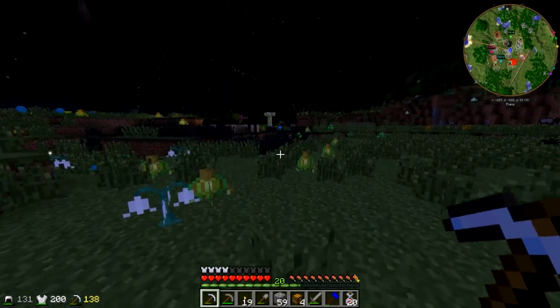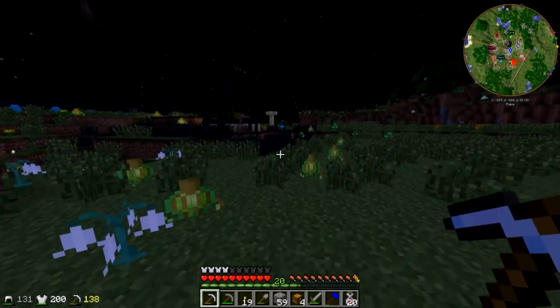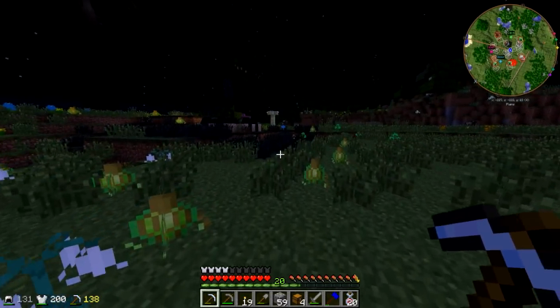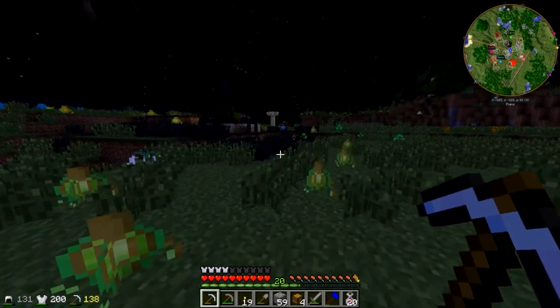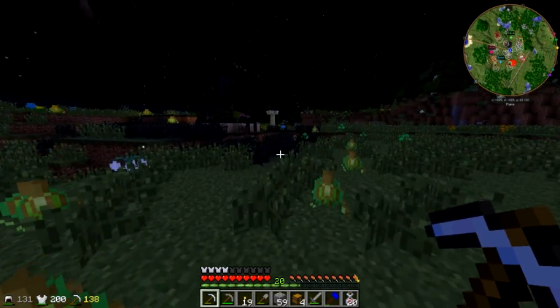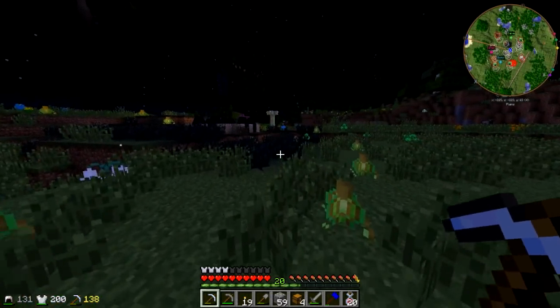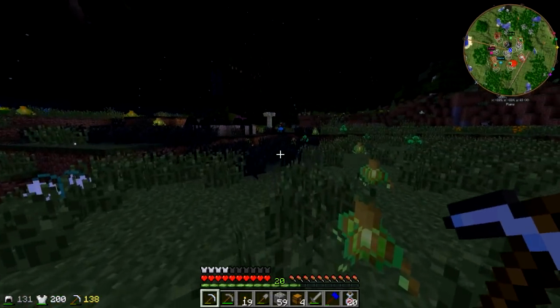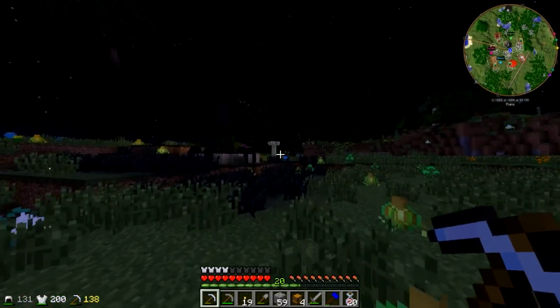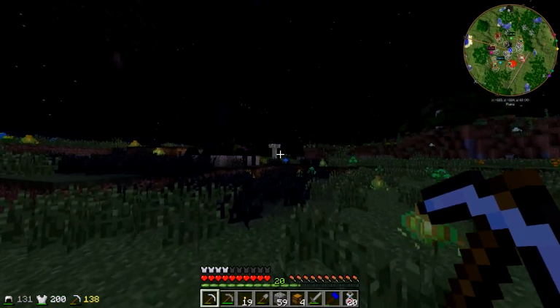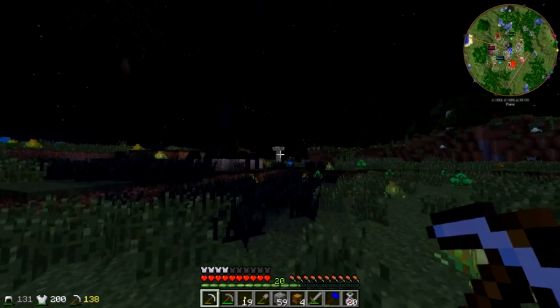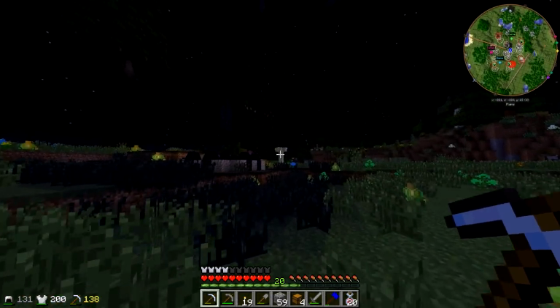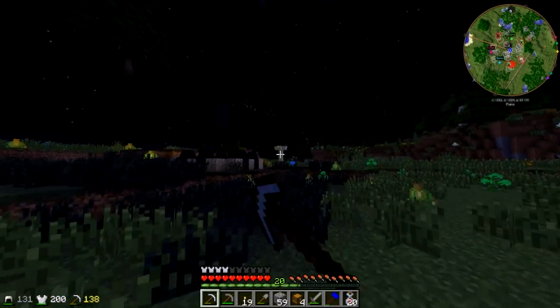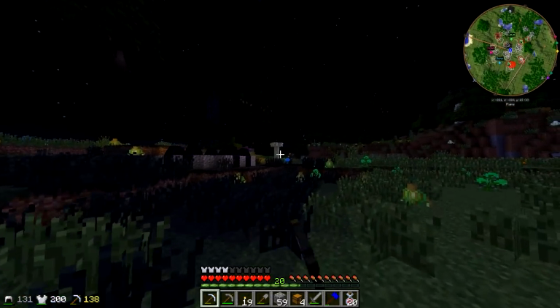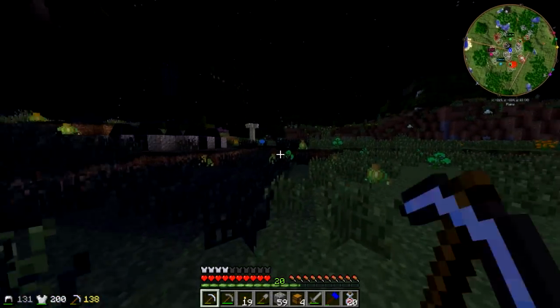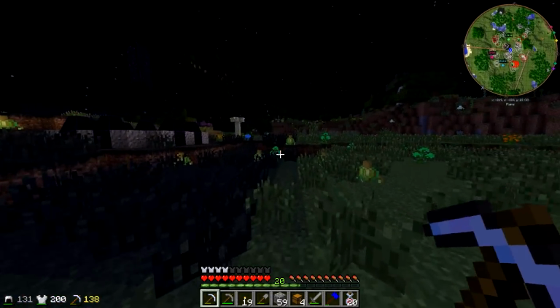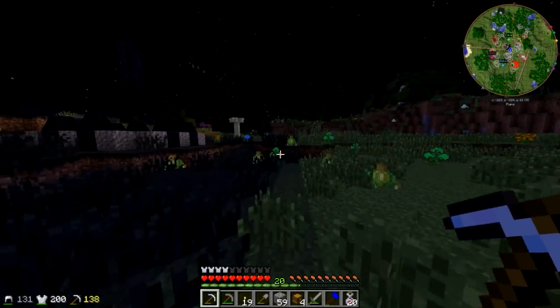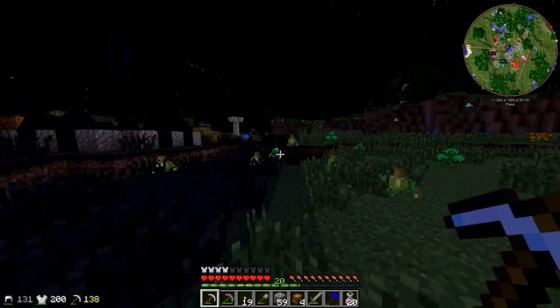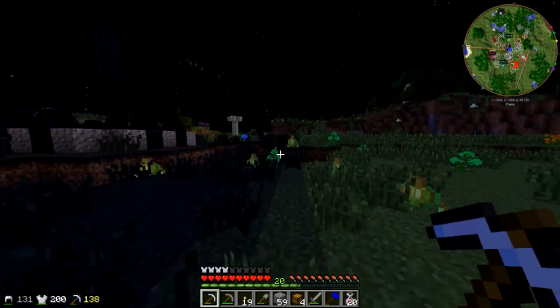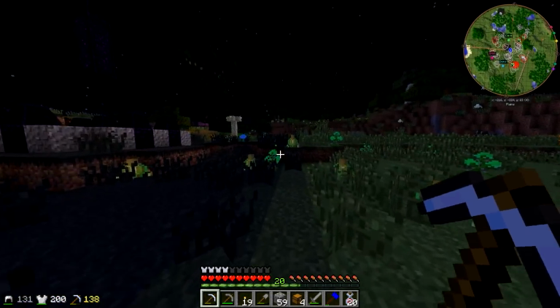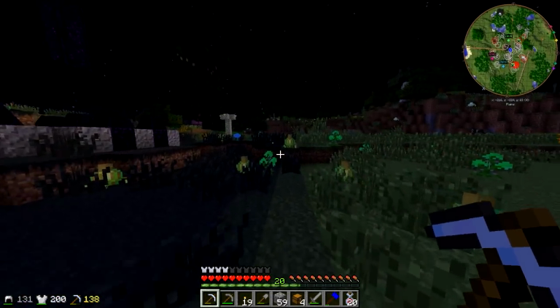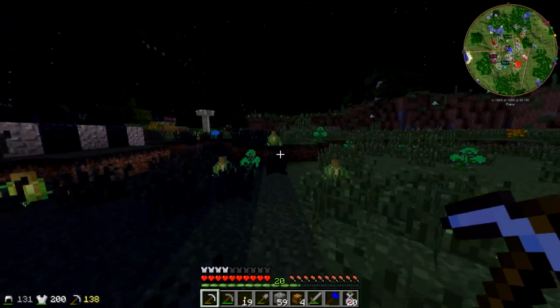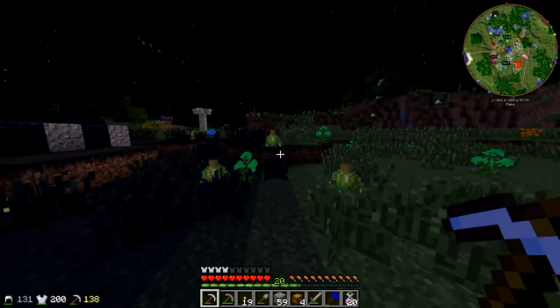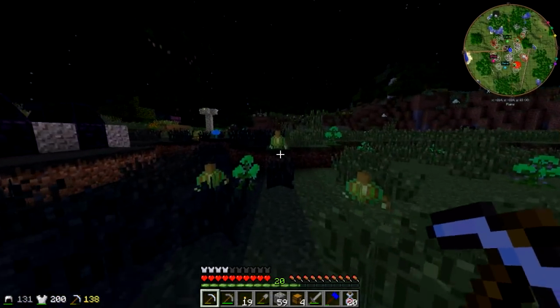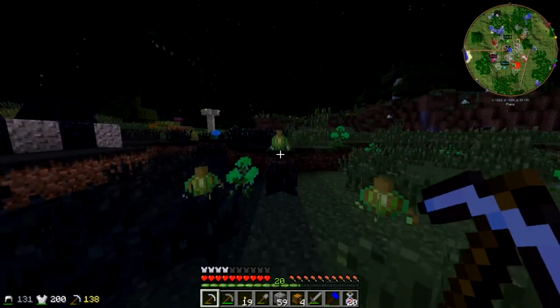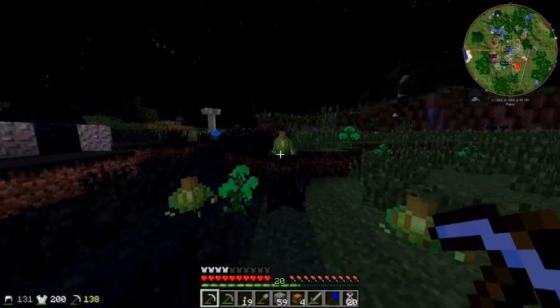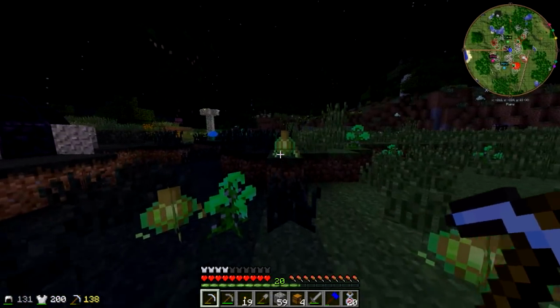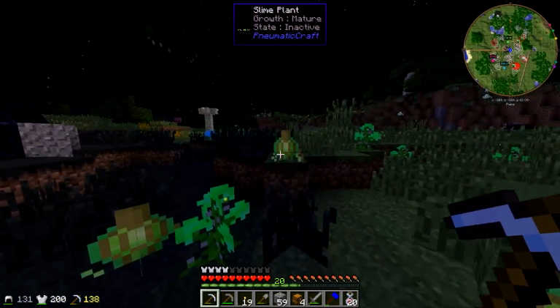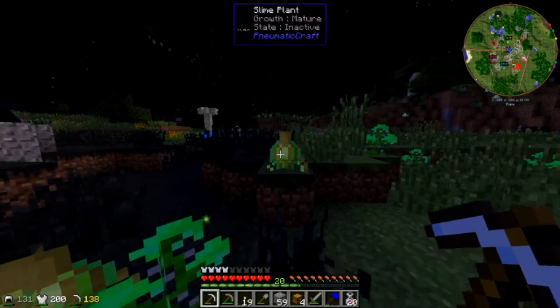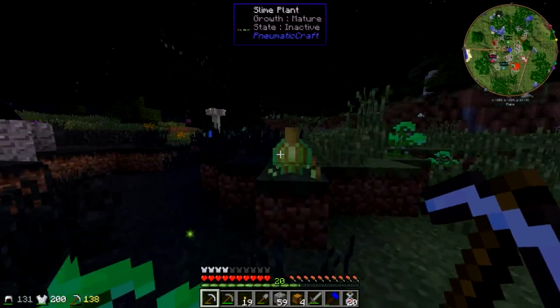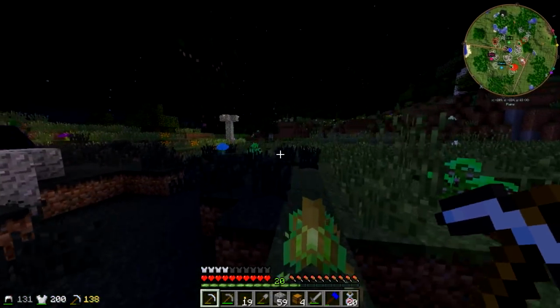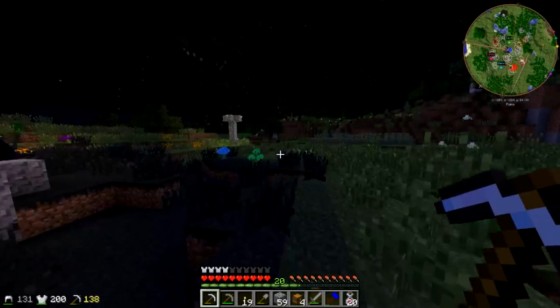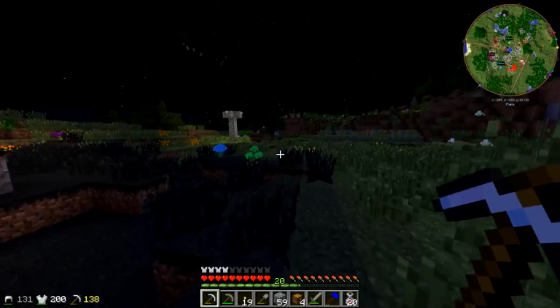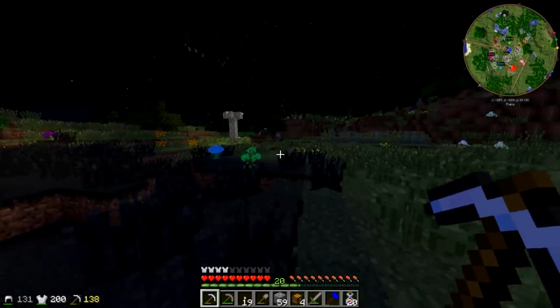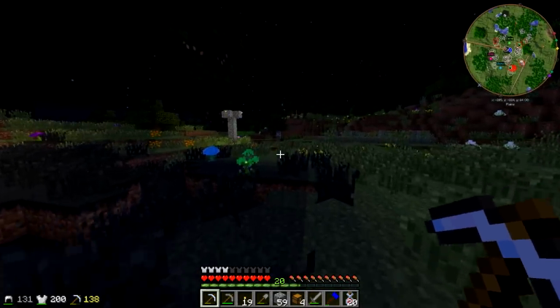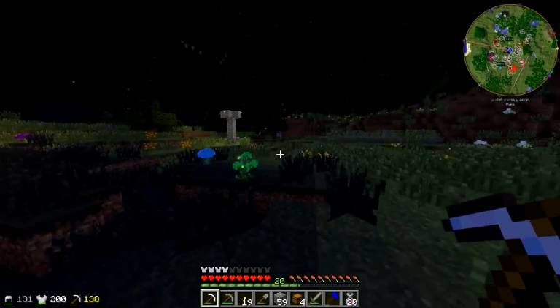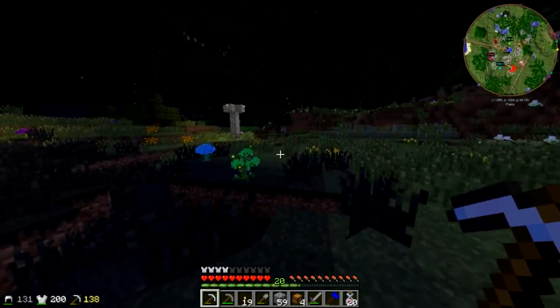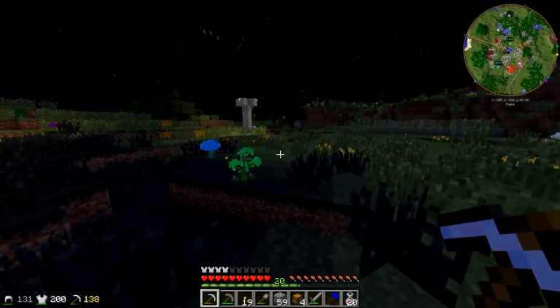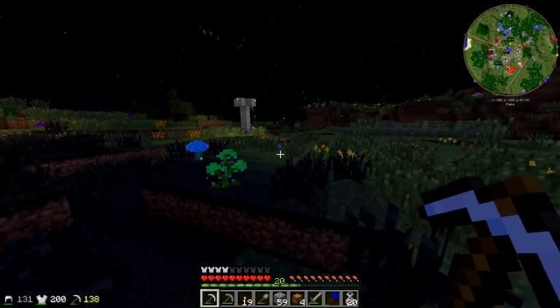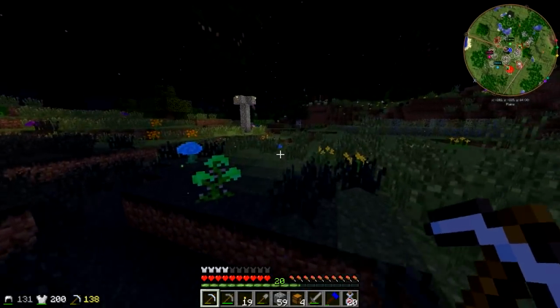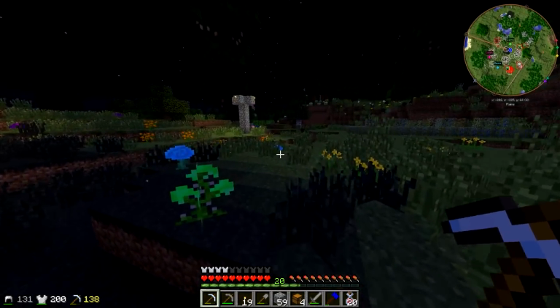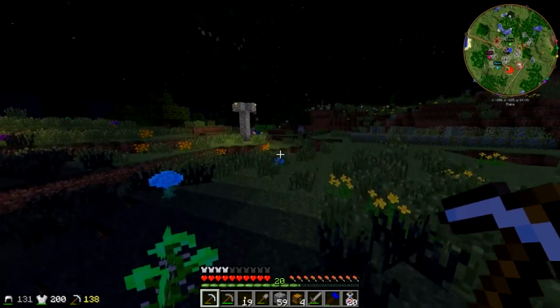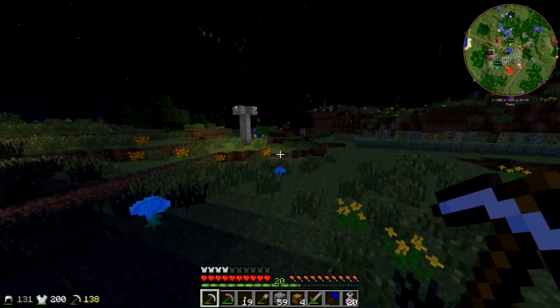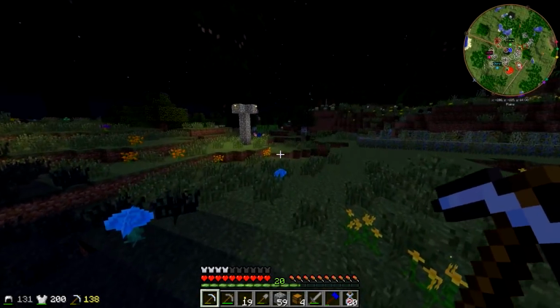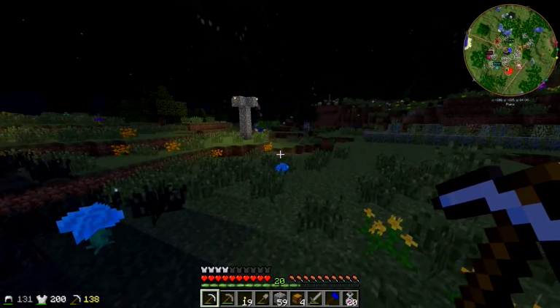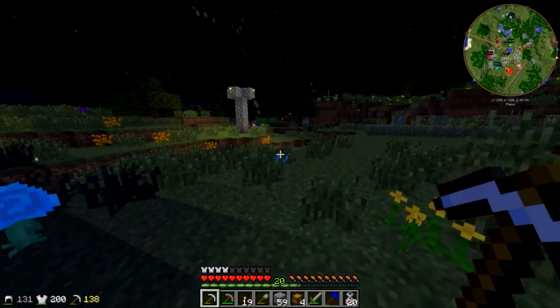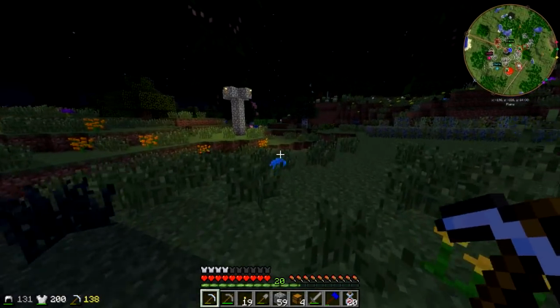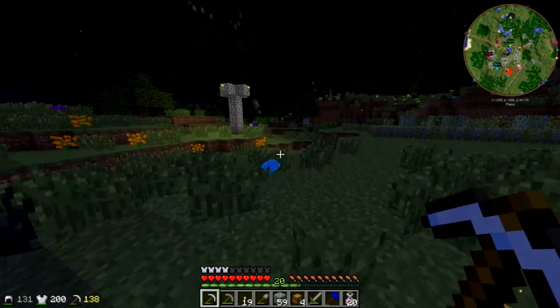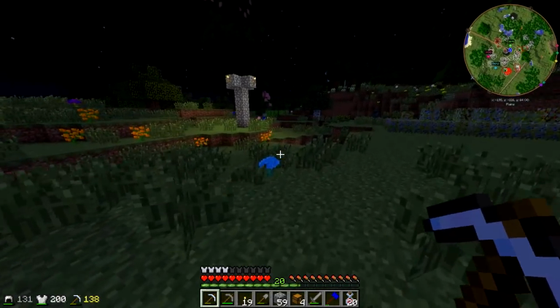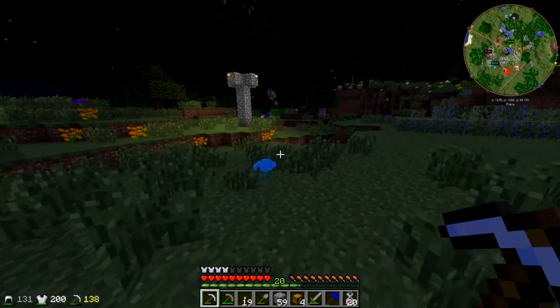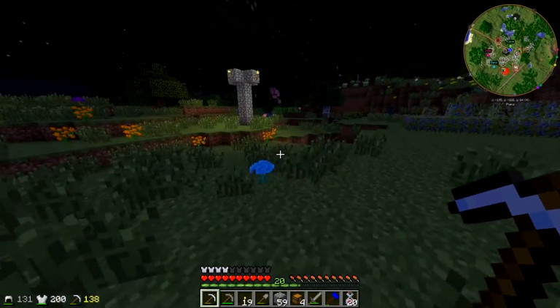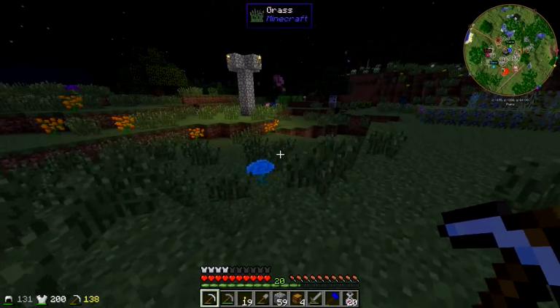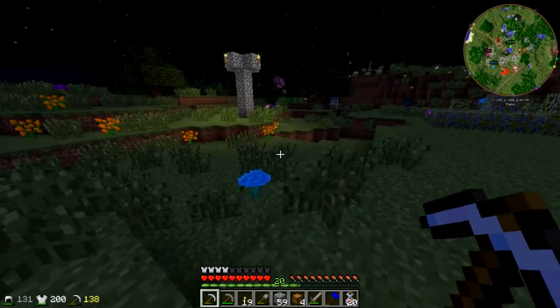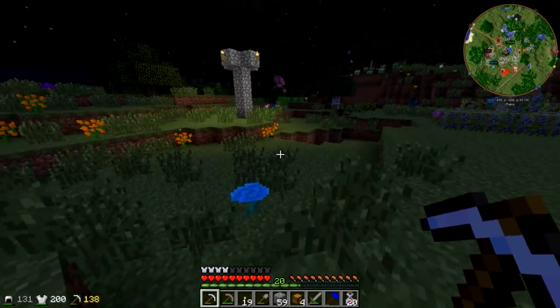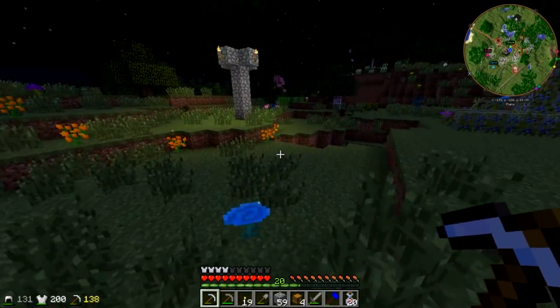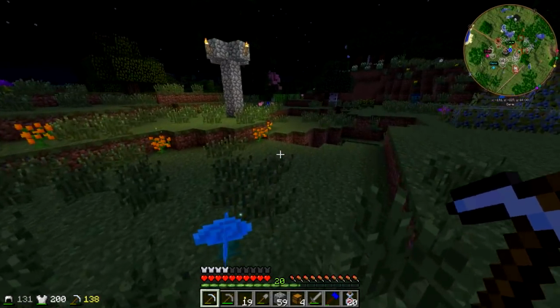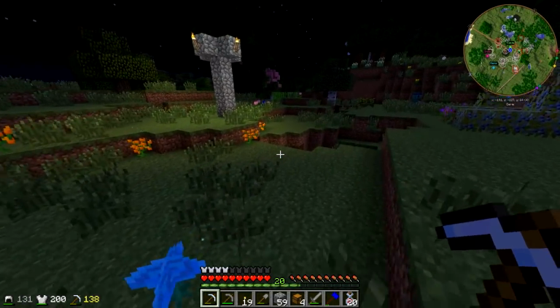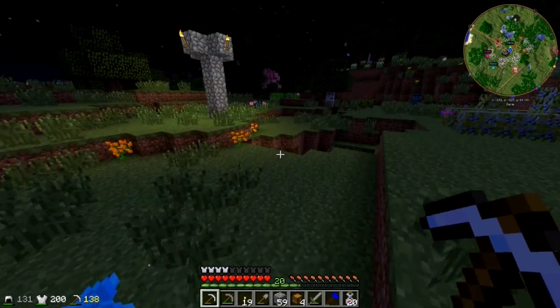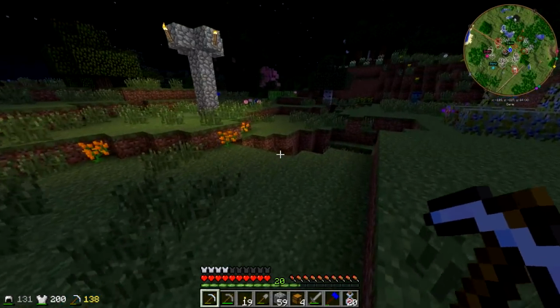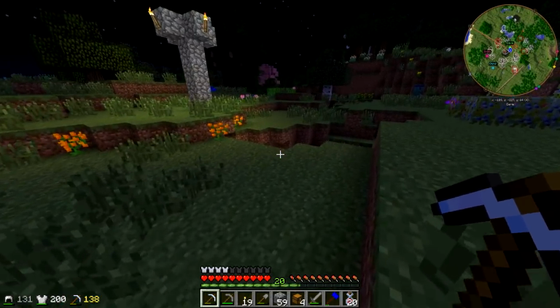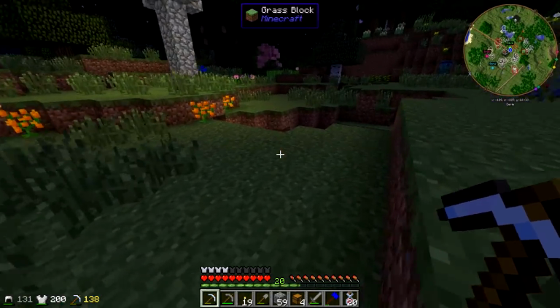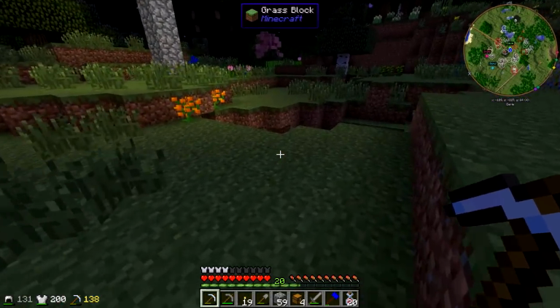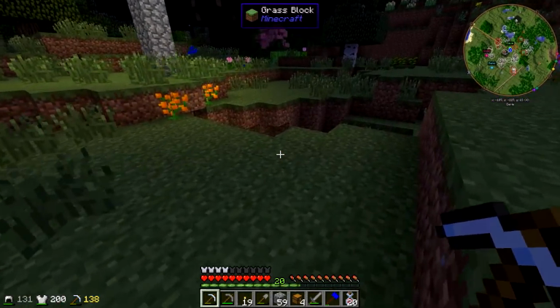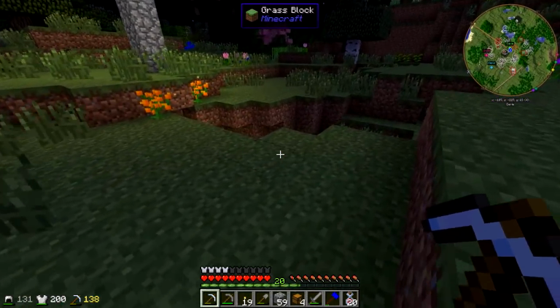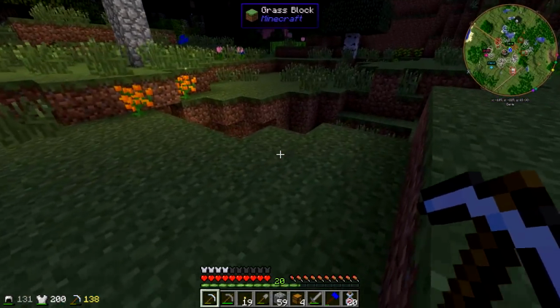I got a little marker here with some yellow limonite on top of it to let me know which cave to go down into, and another little marker near my house — or if you can call it a house, it's a cave.